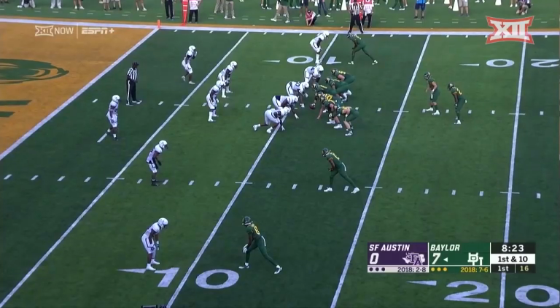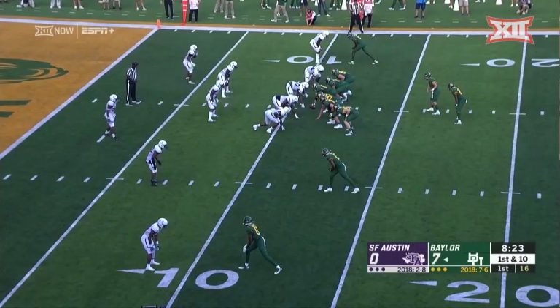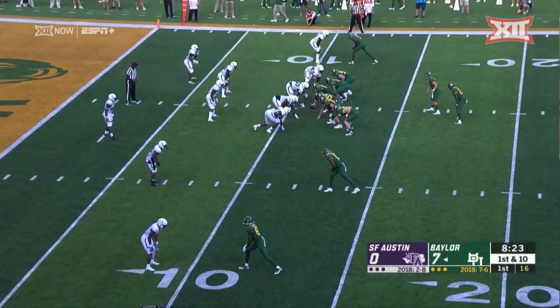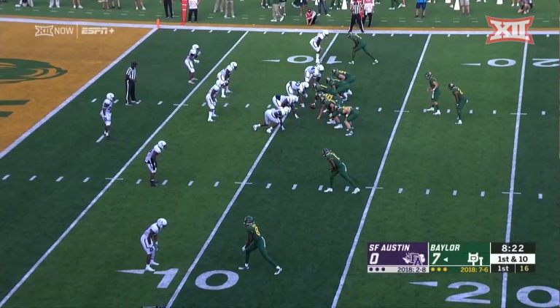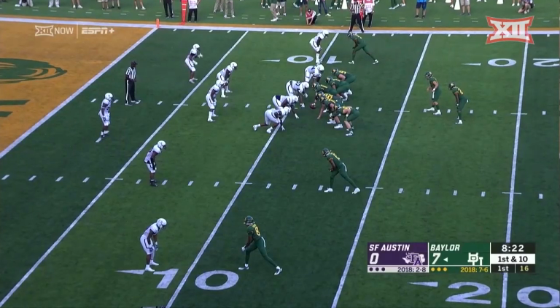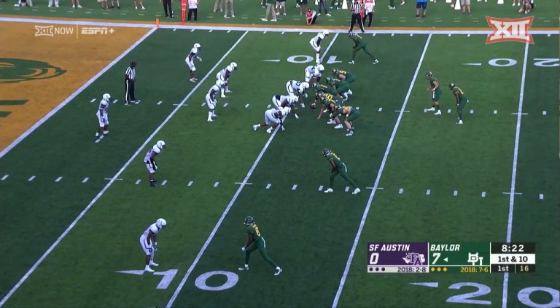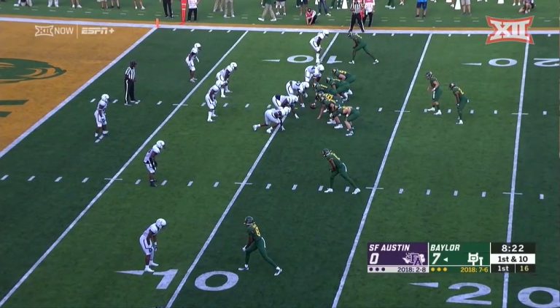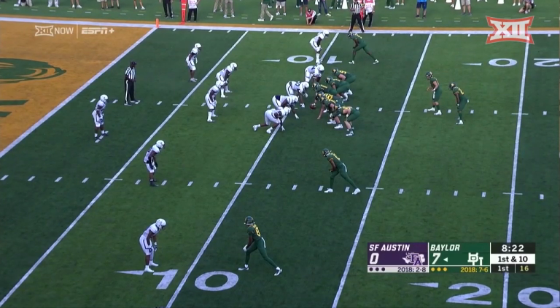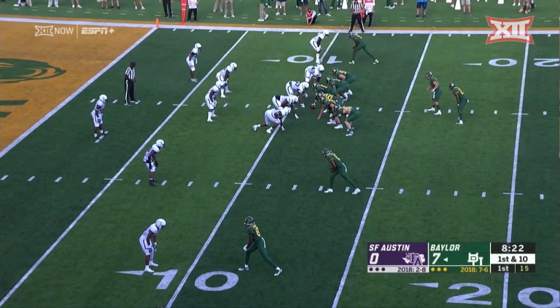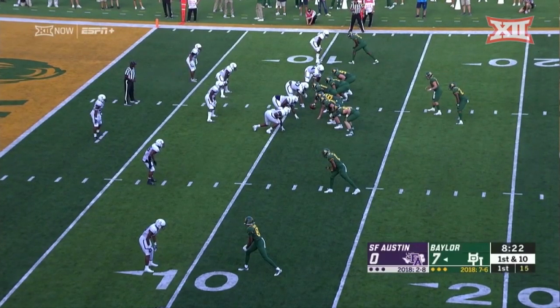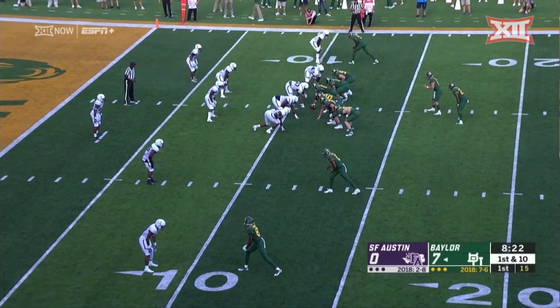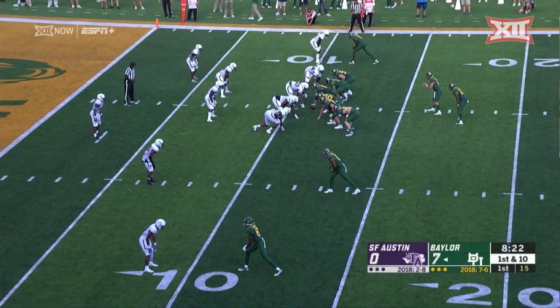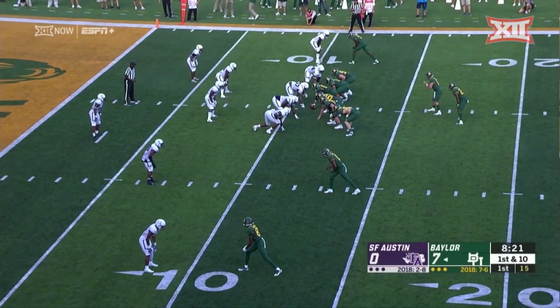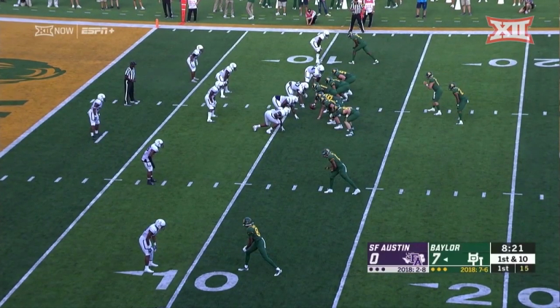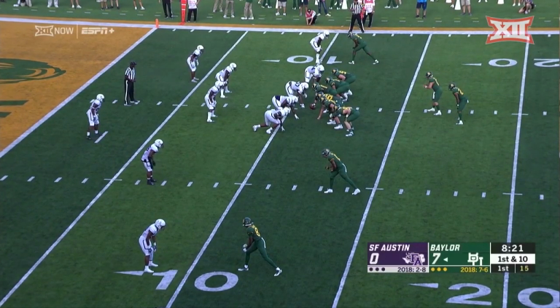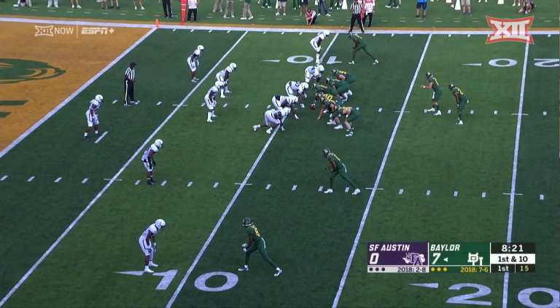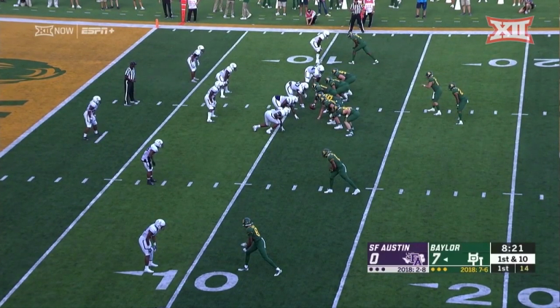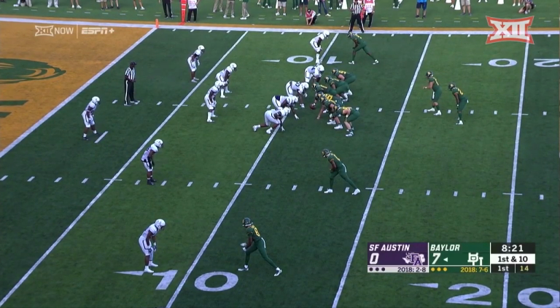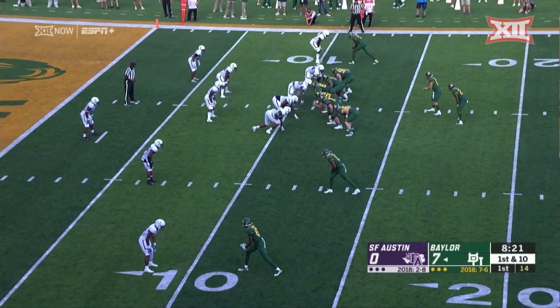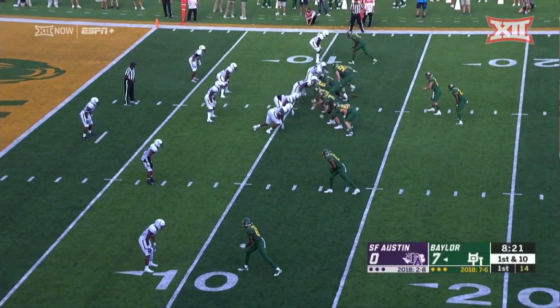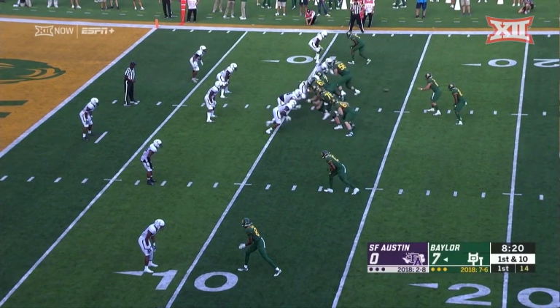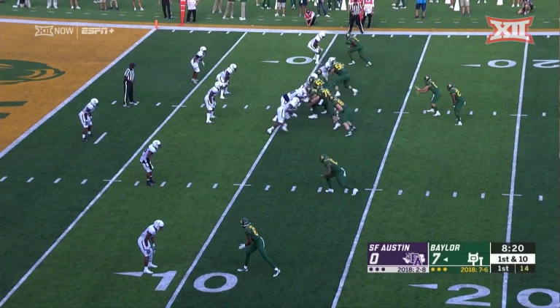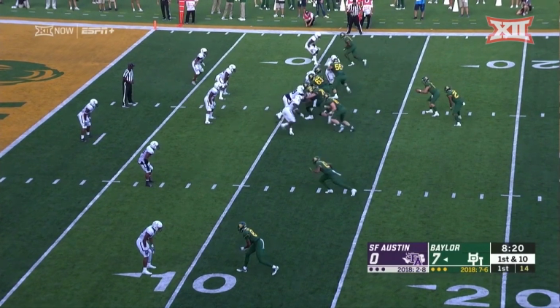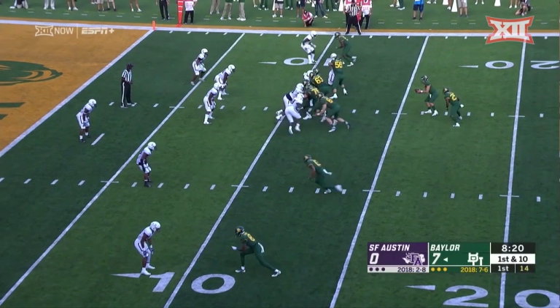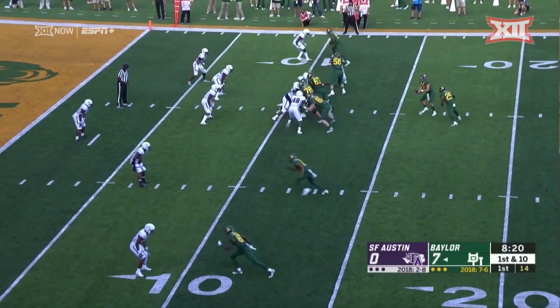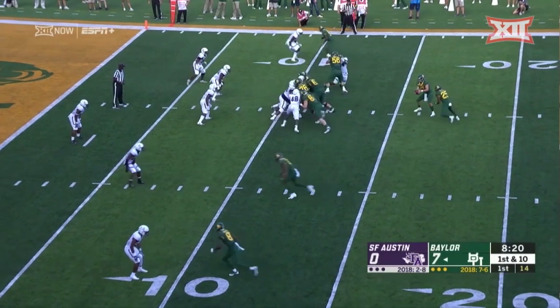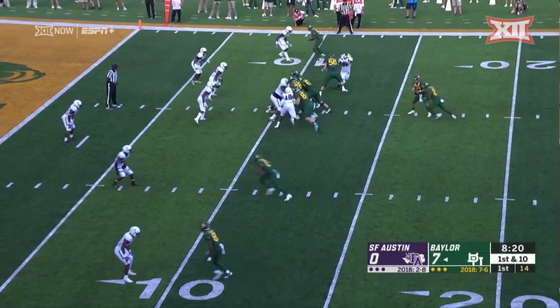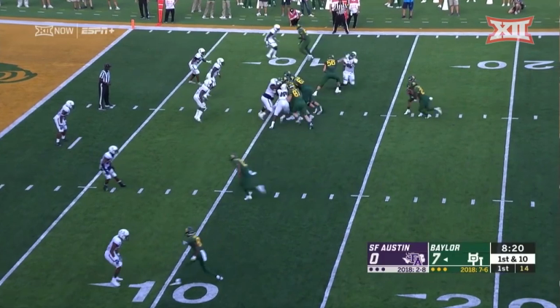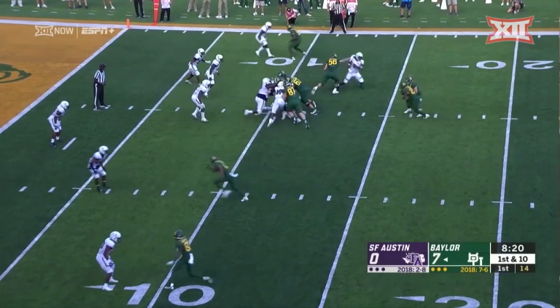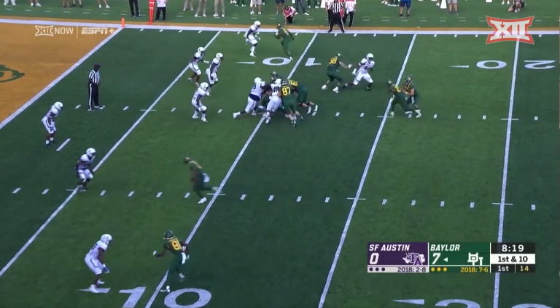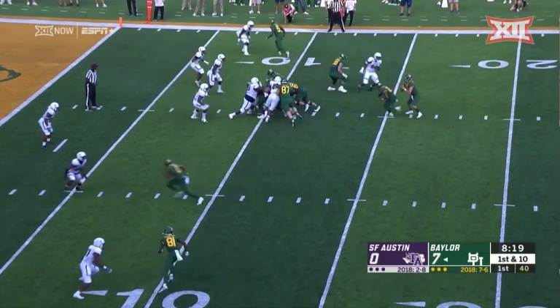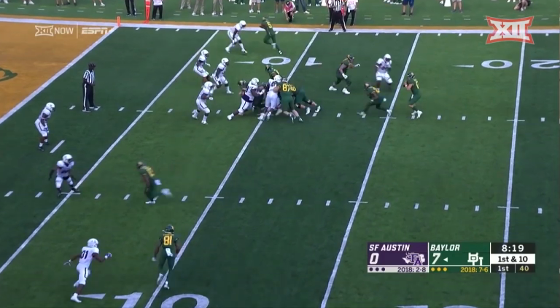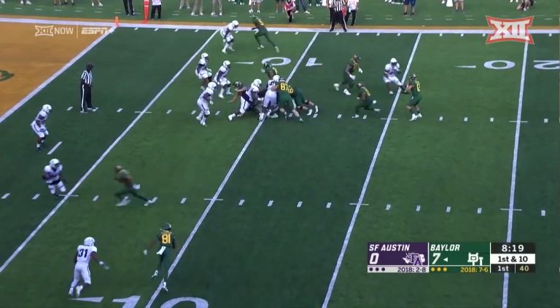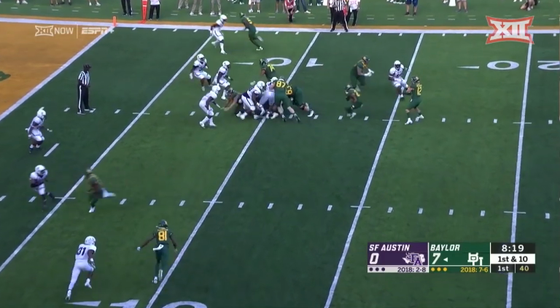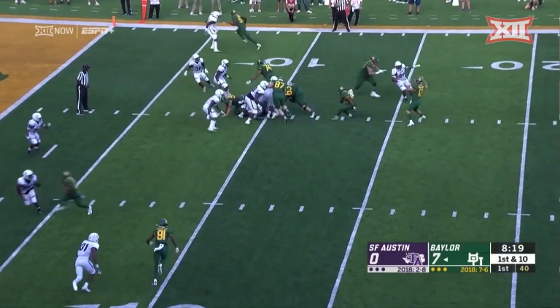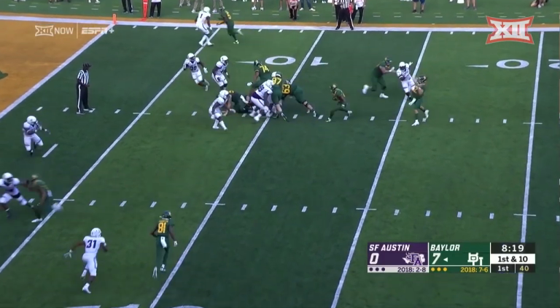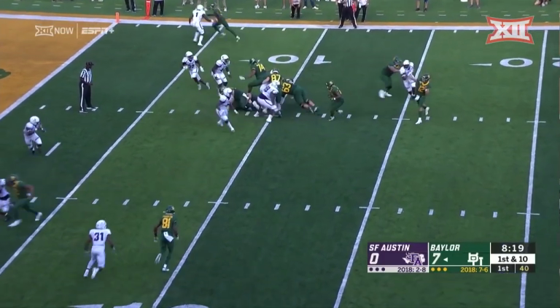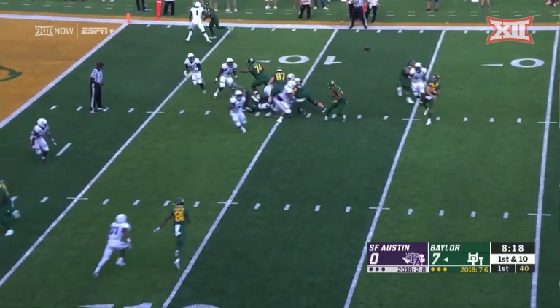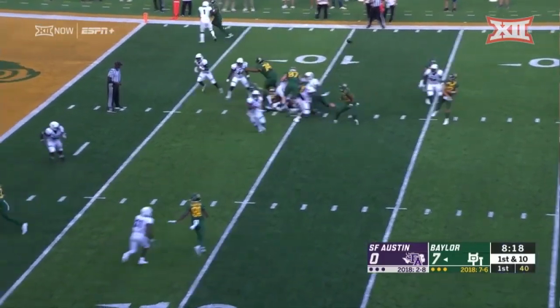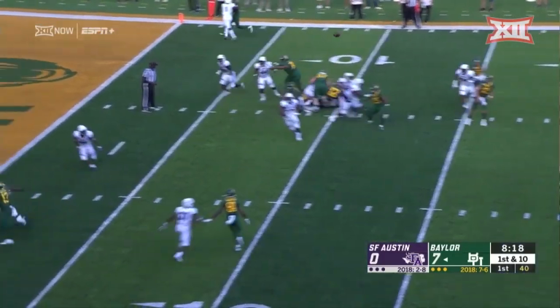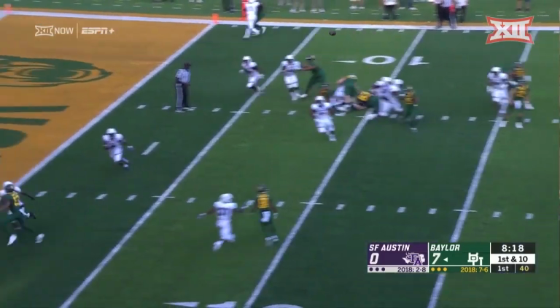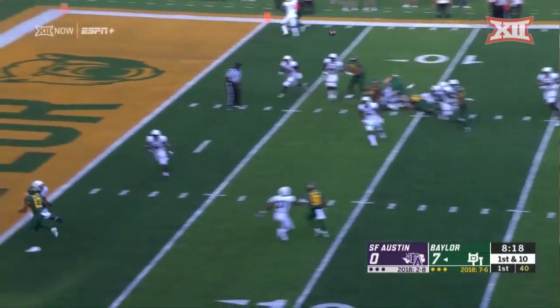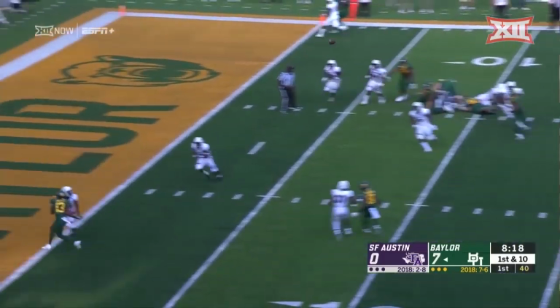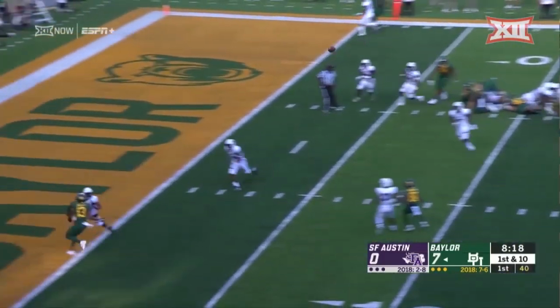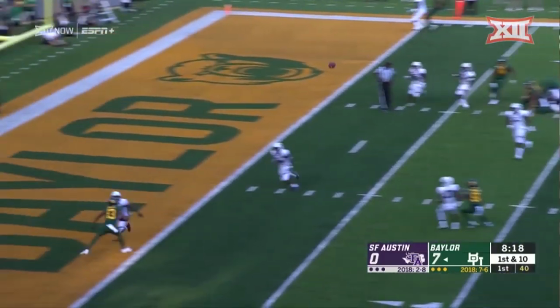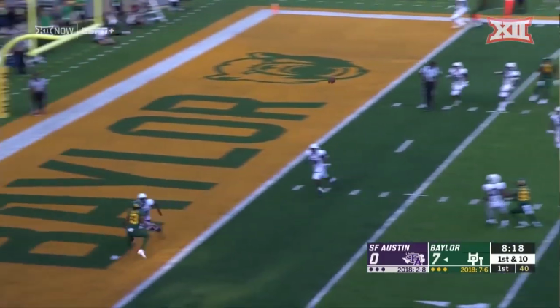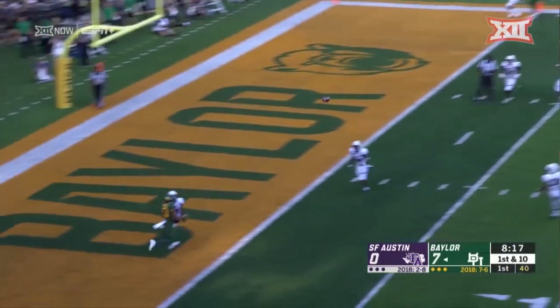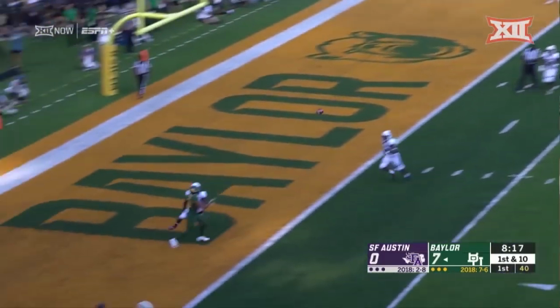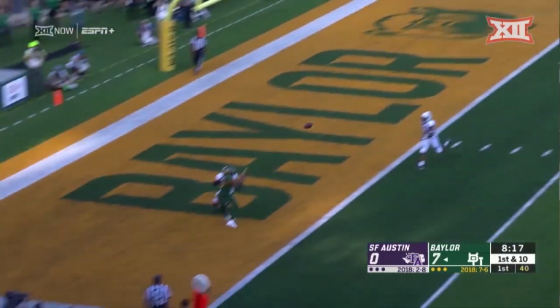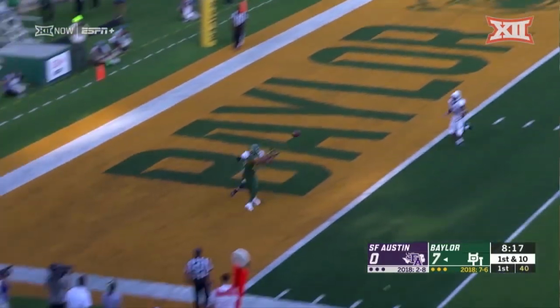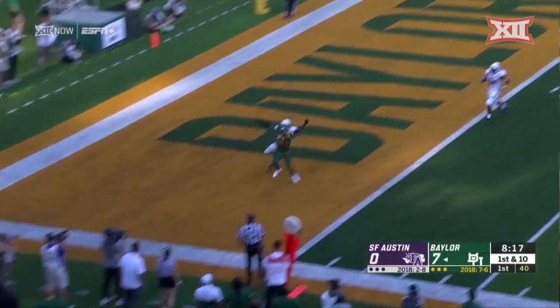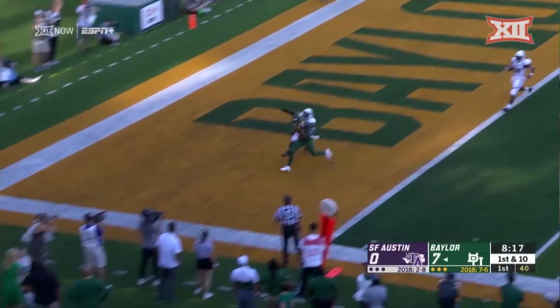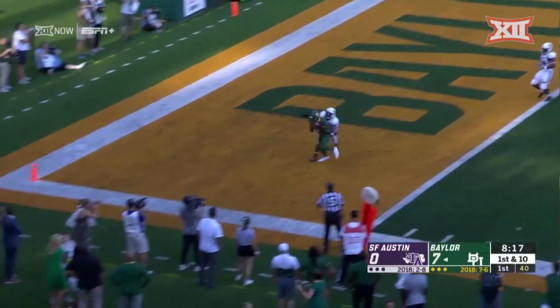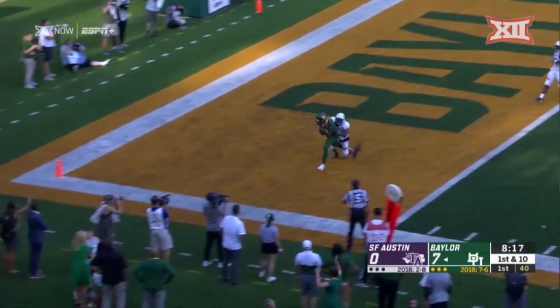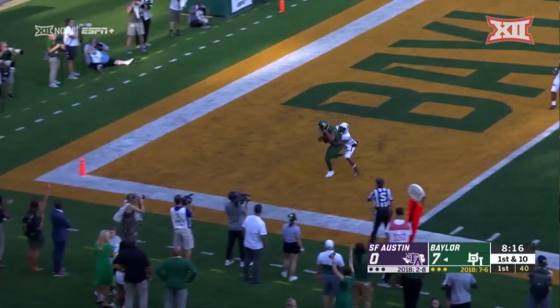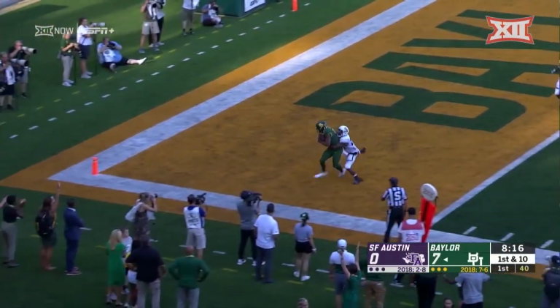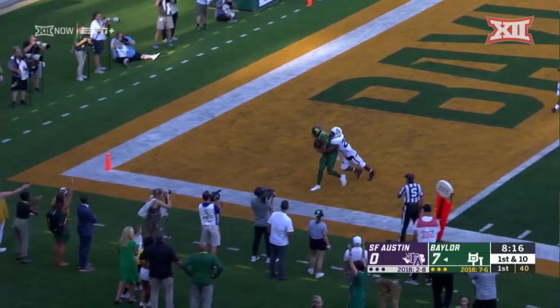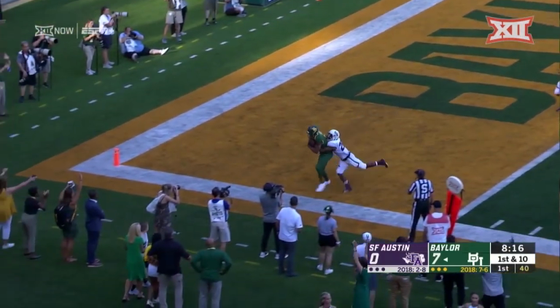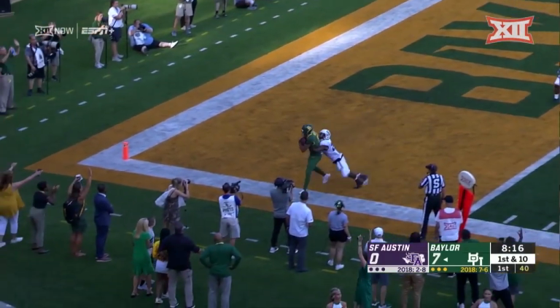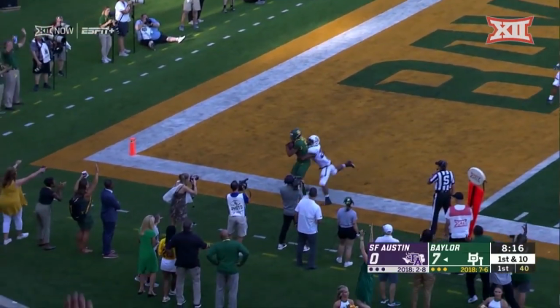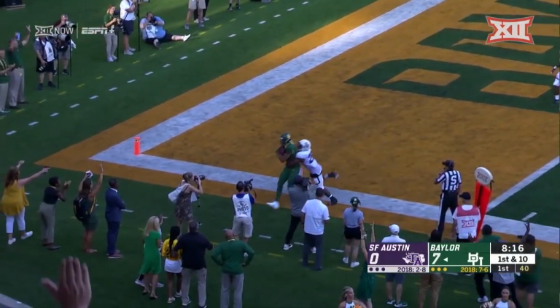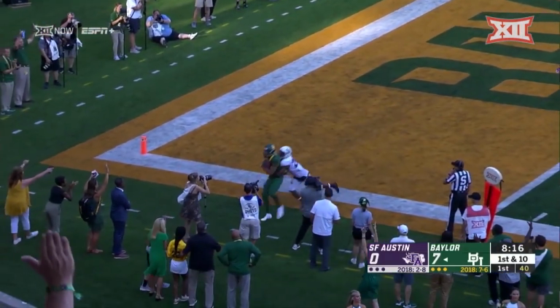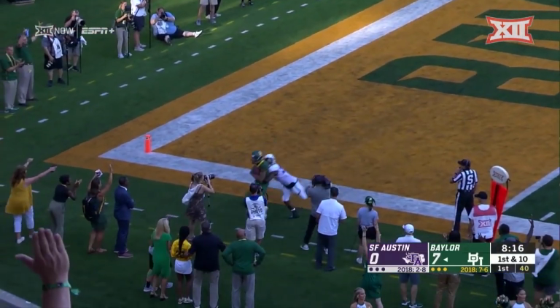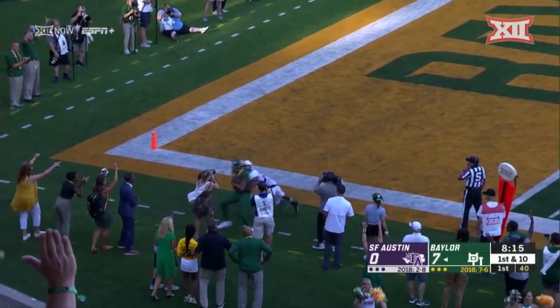In the red zone, you saw the numbers for Baylor last year on the play fake — corner of the end zone, touchdown Baylor.